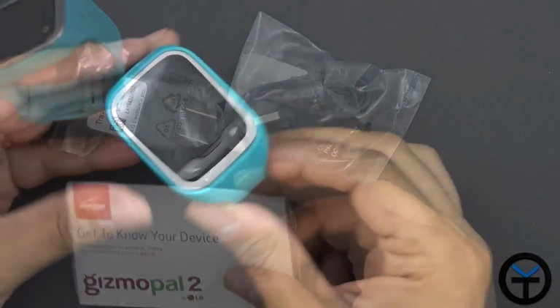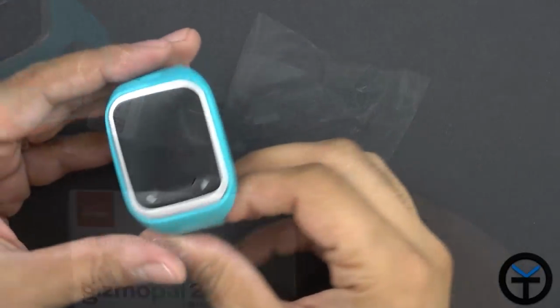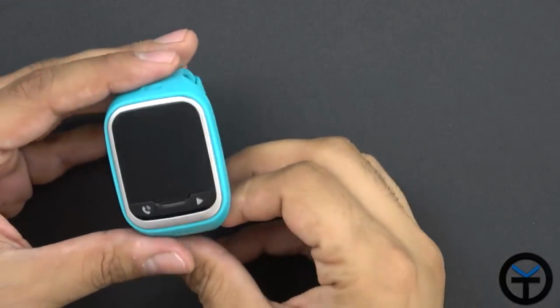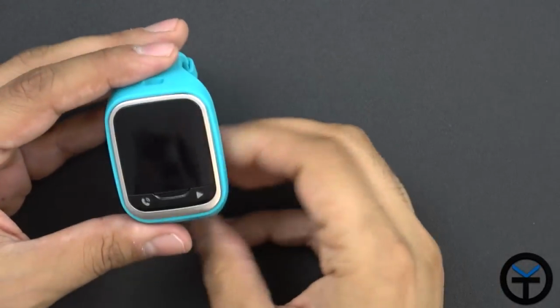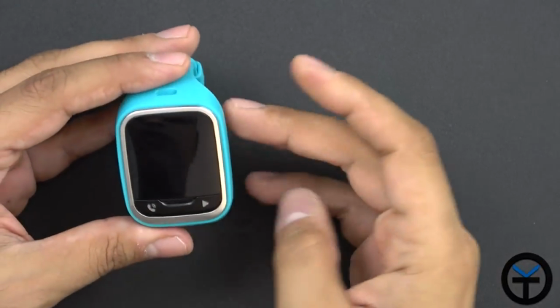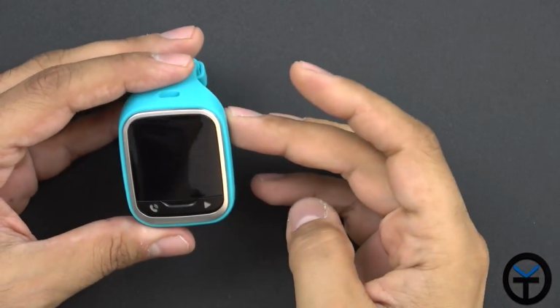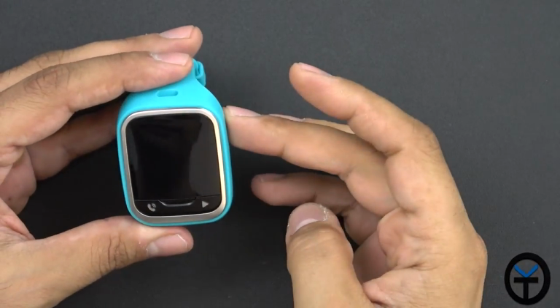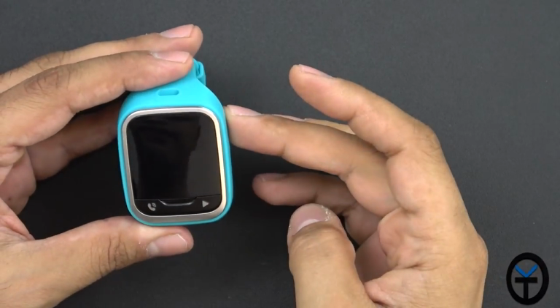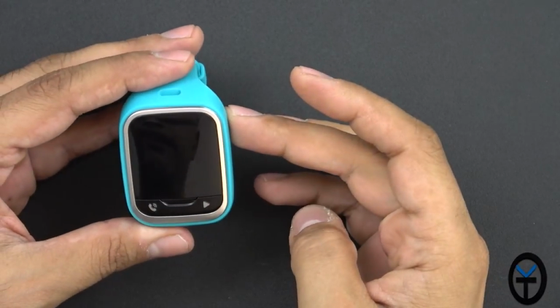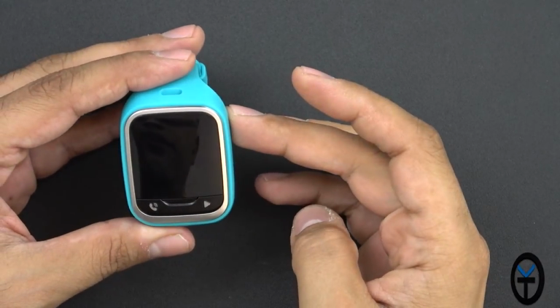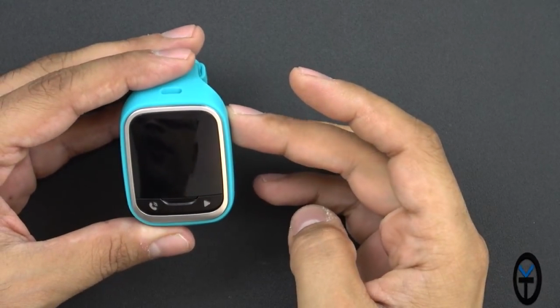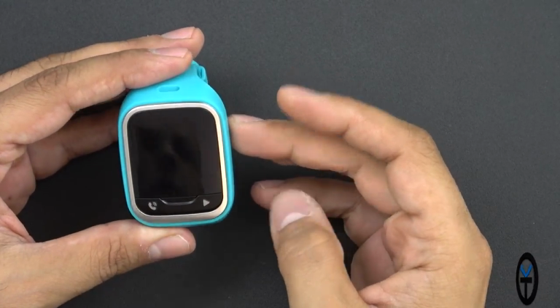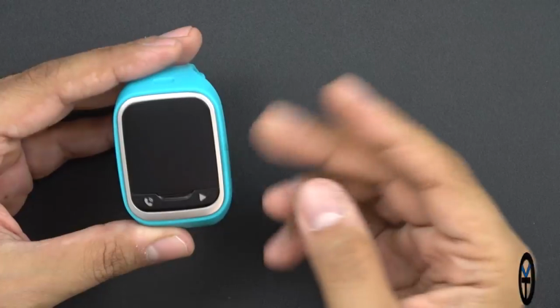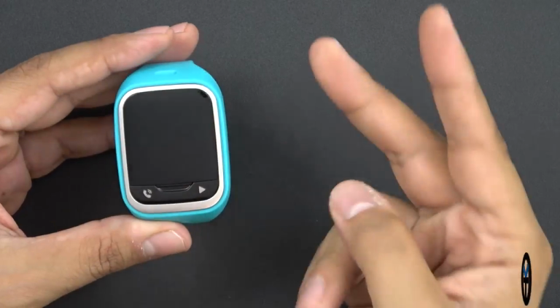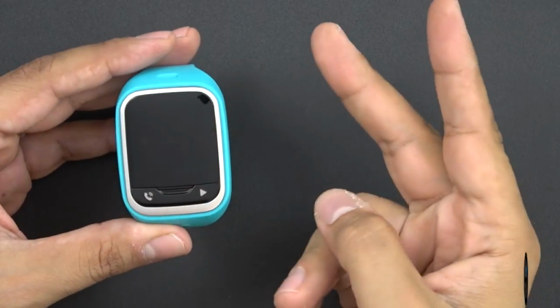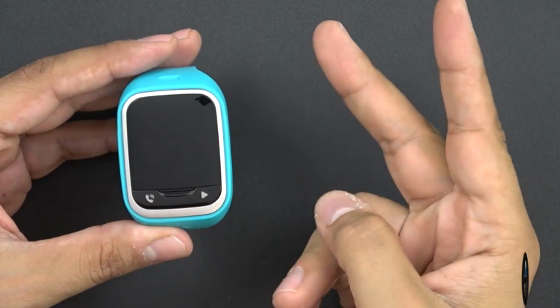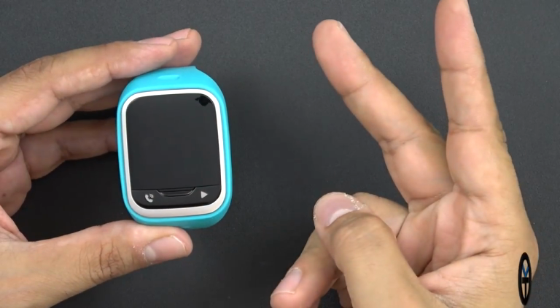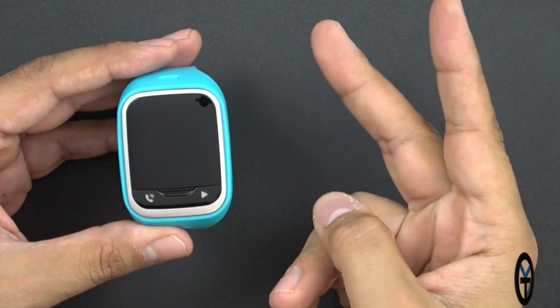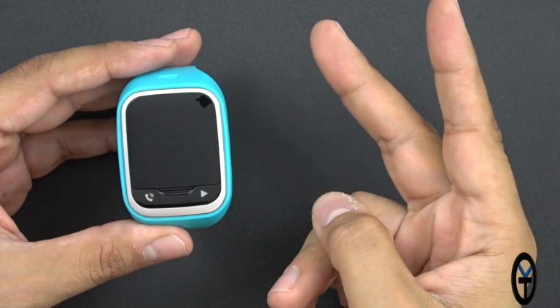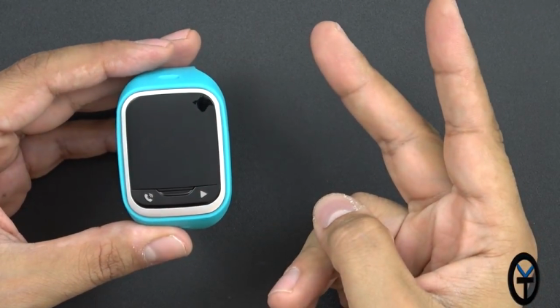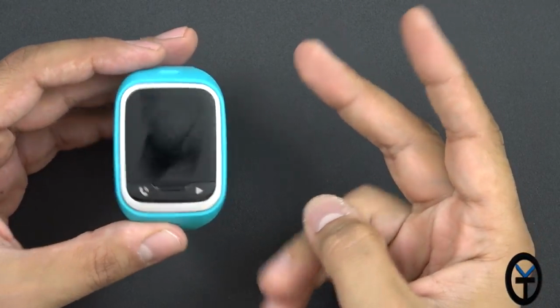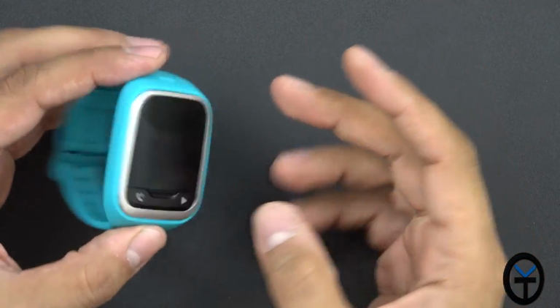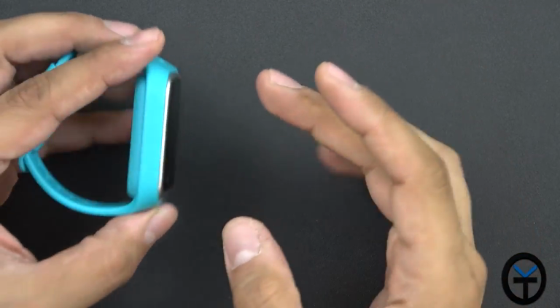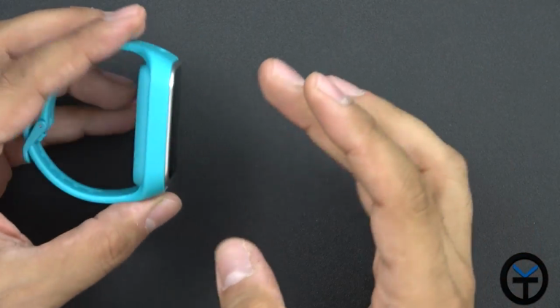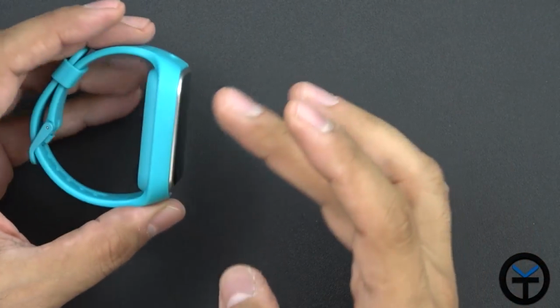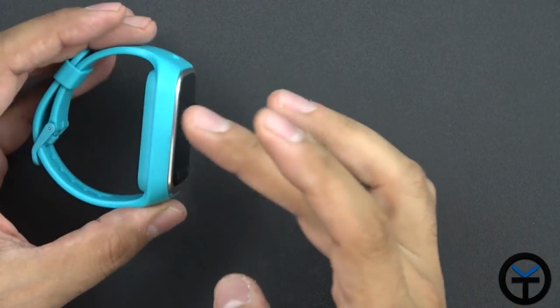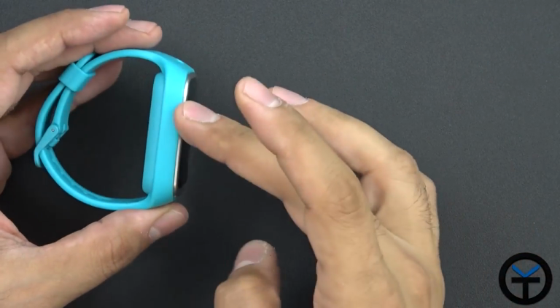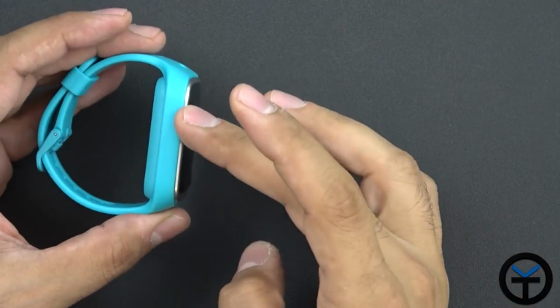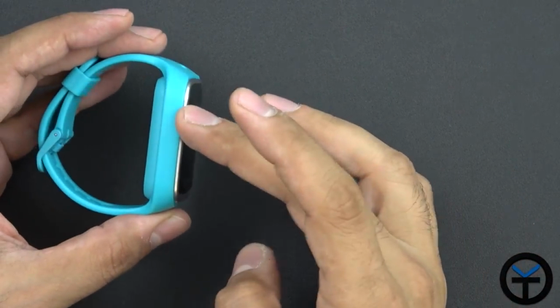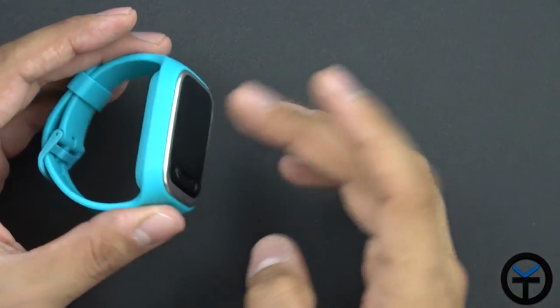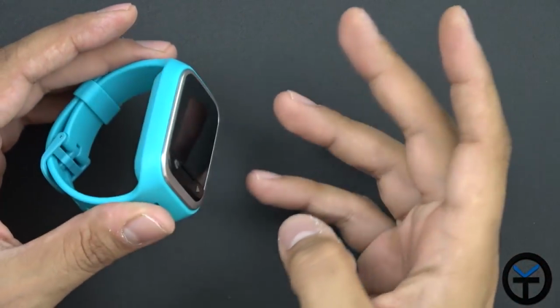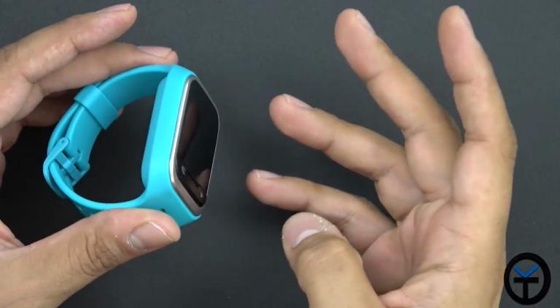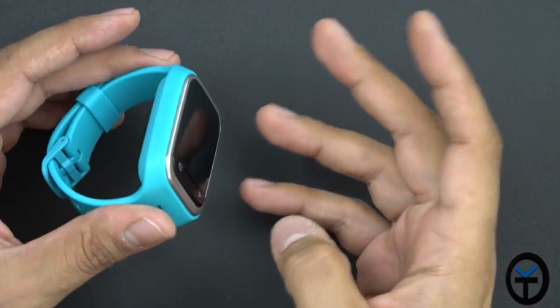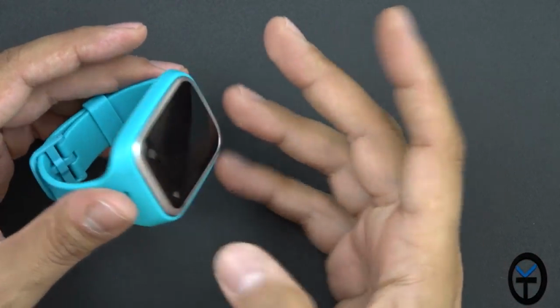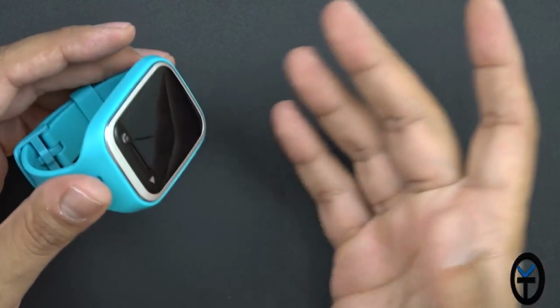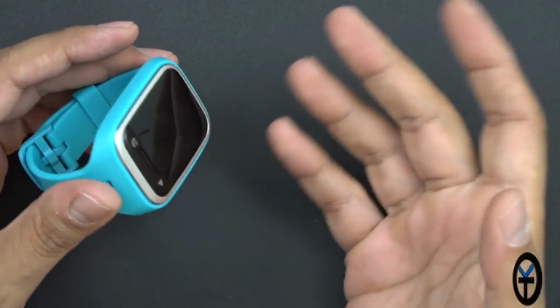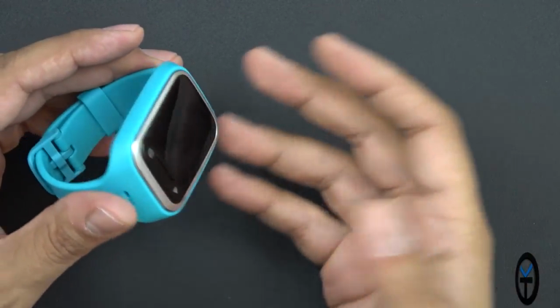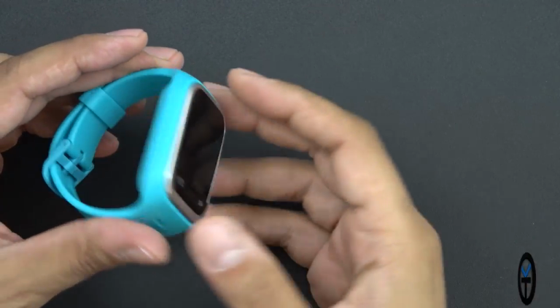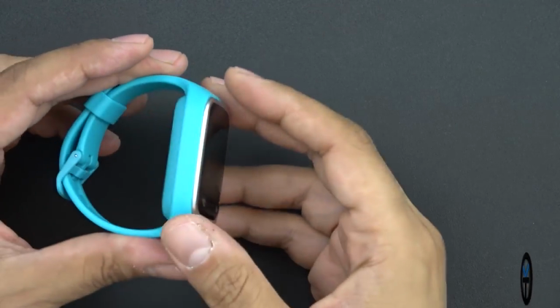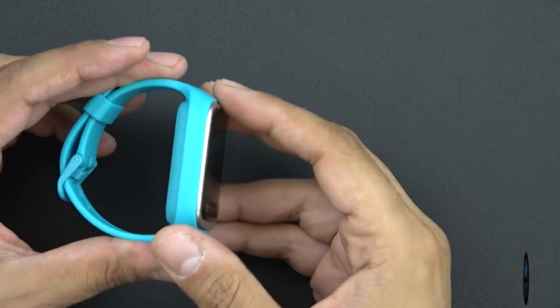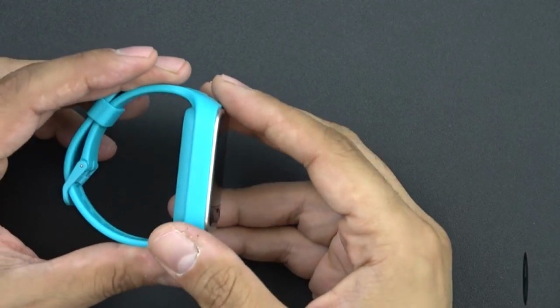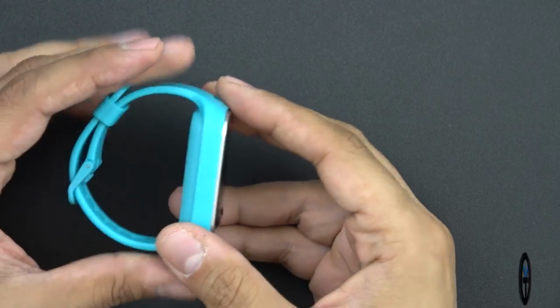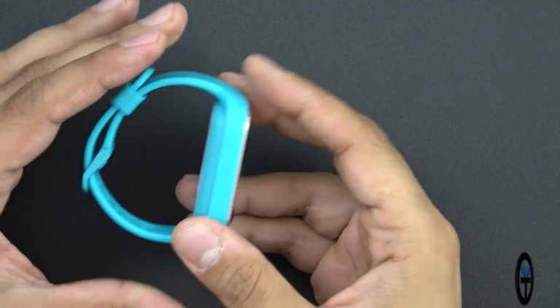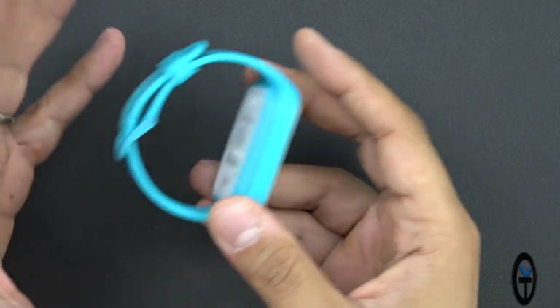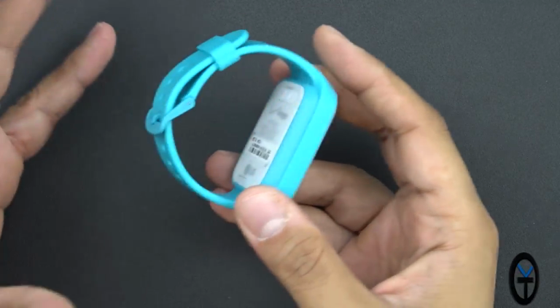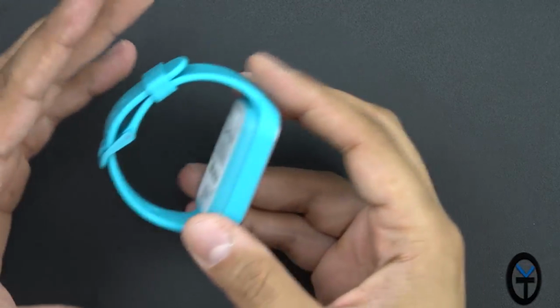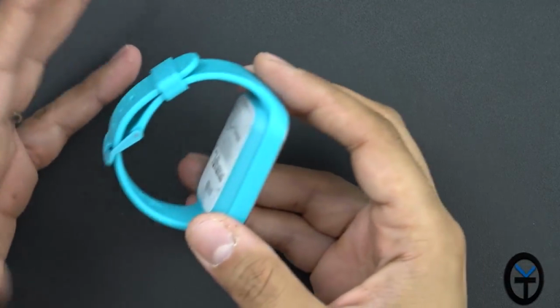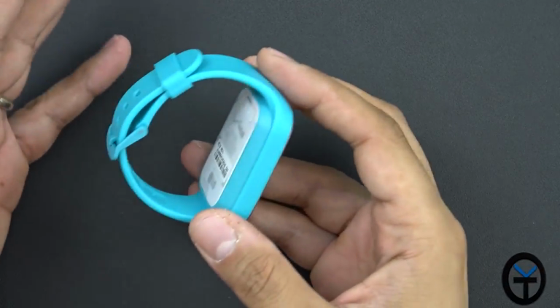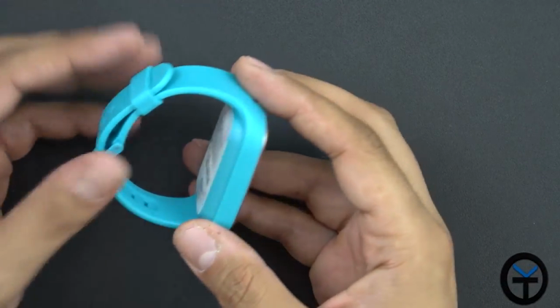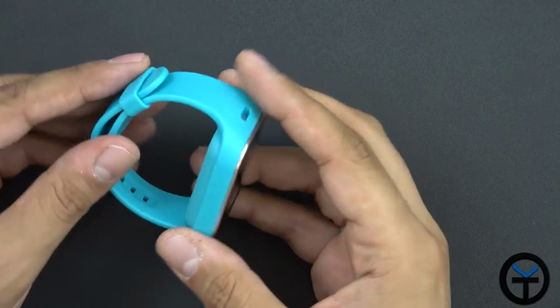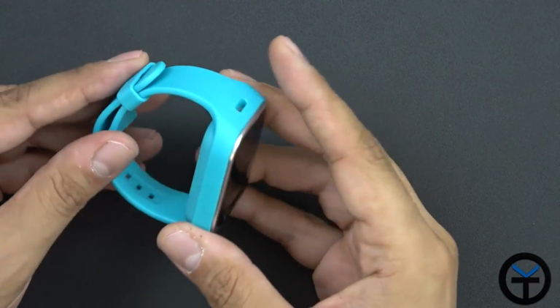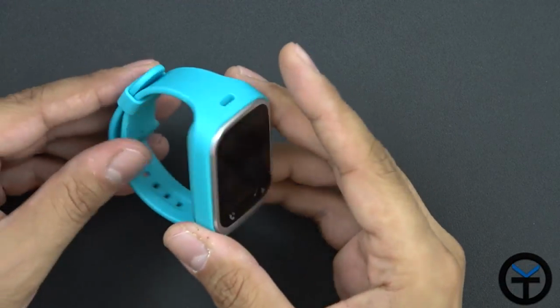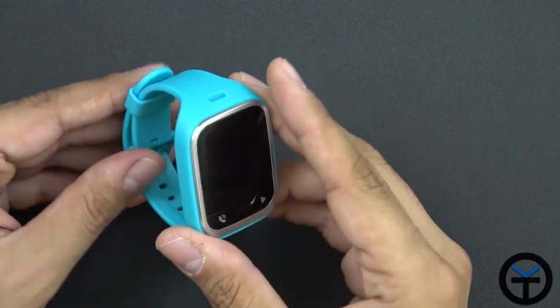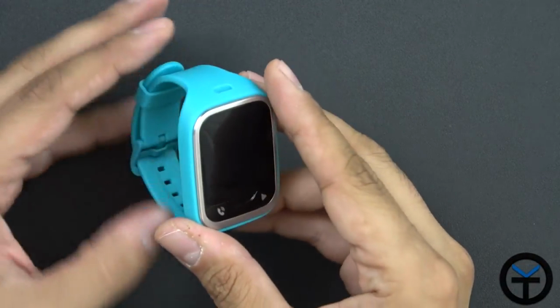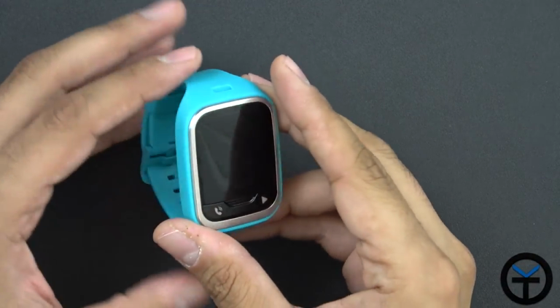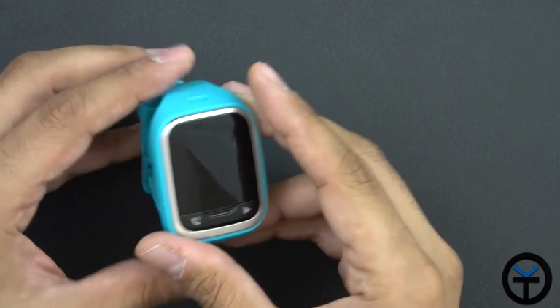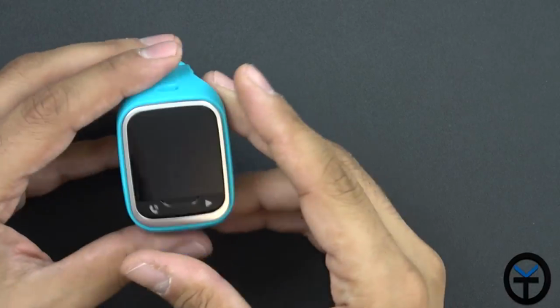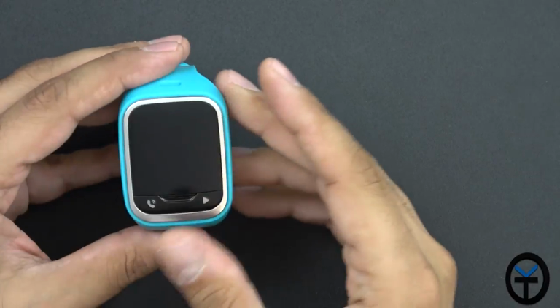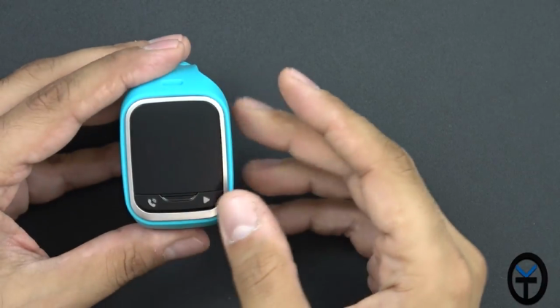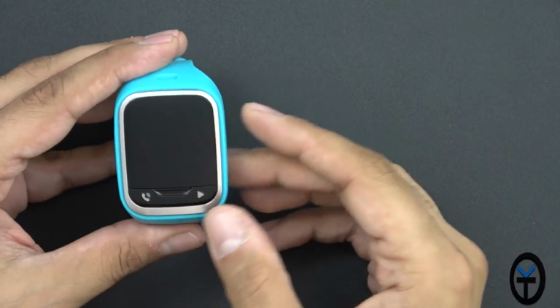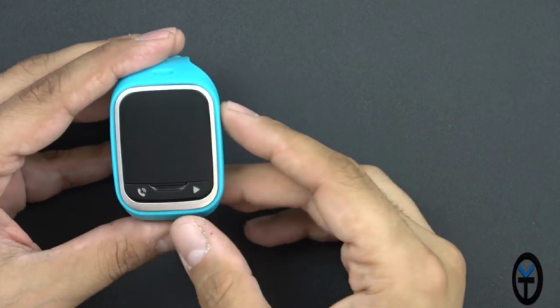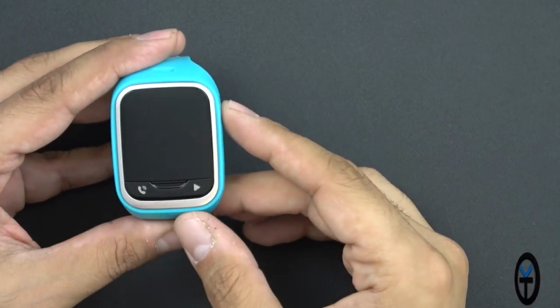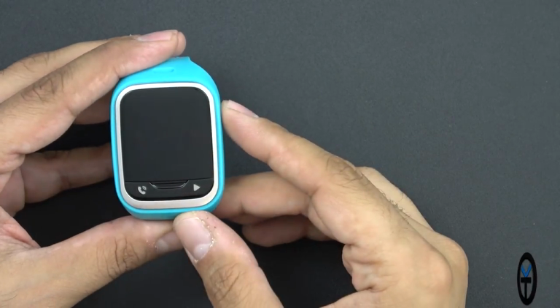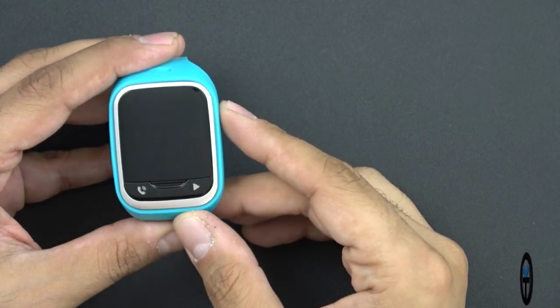As I mentioned in the introduction, there are two colors available — blue and pink, obviously for boys and girls, or depending on your preference you can pick whichever you'd like.